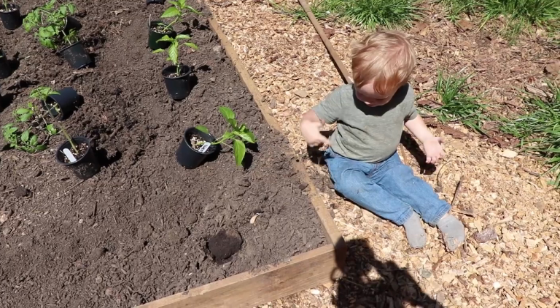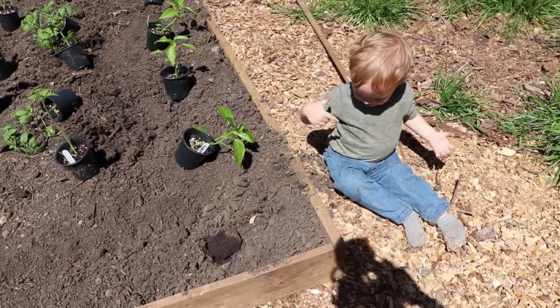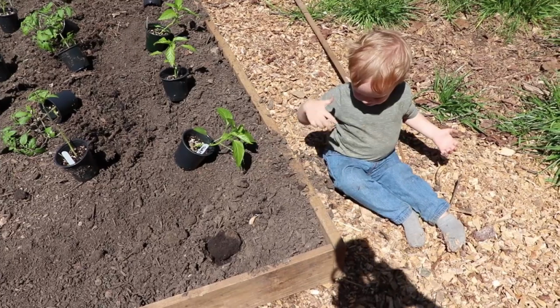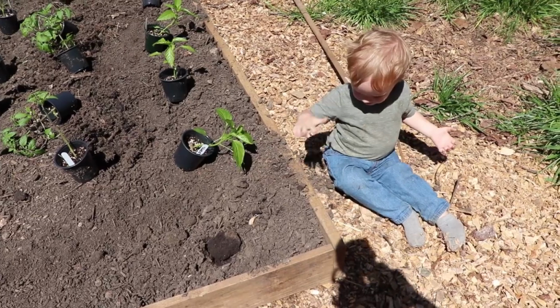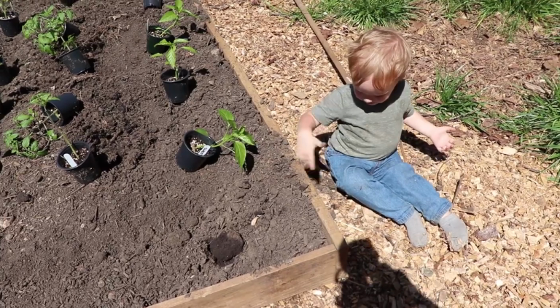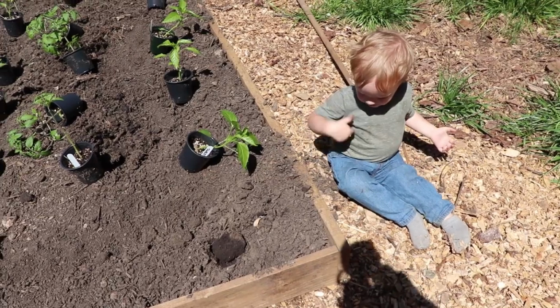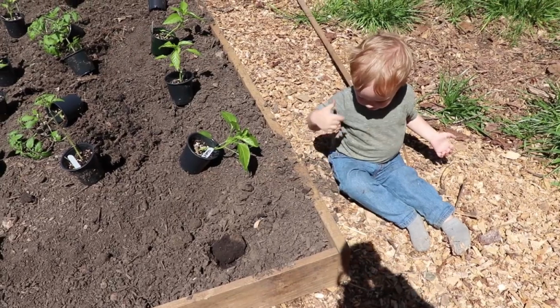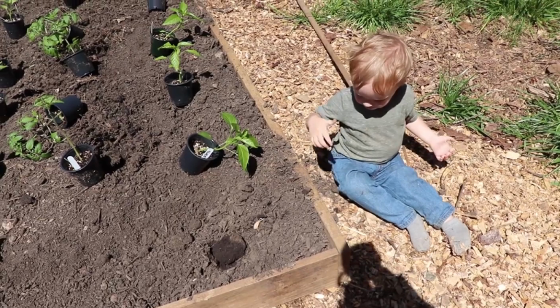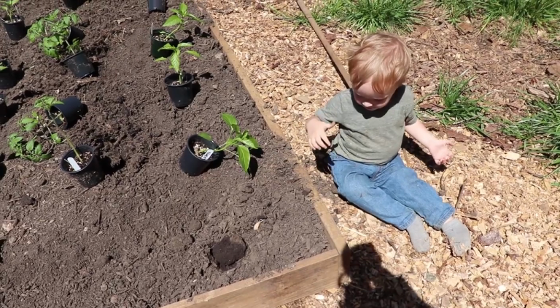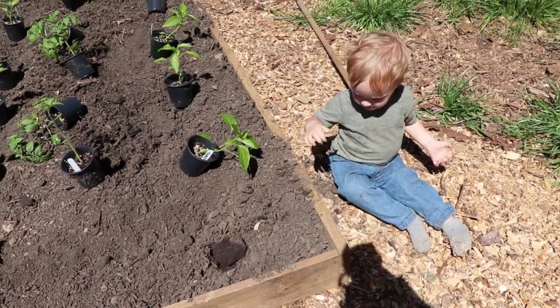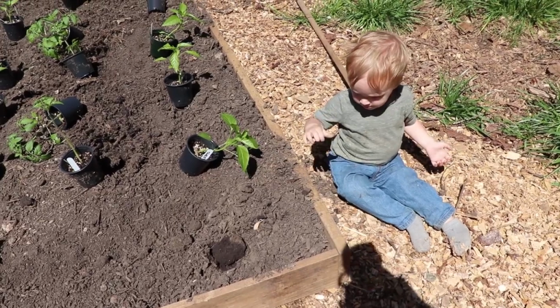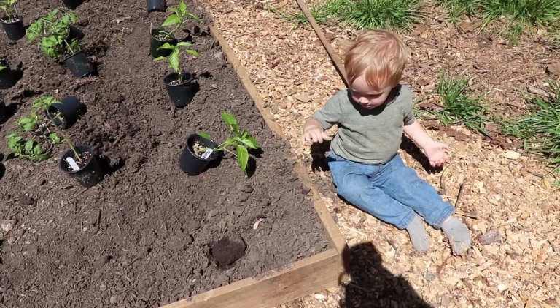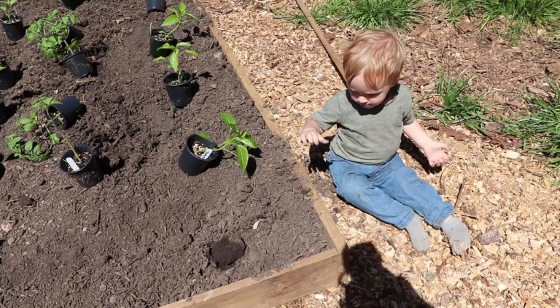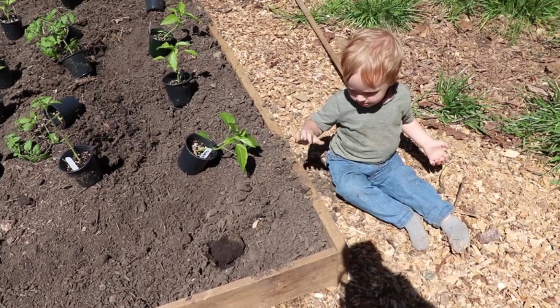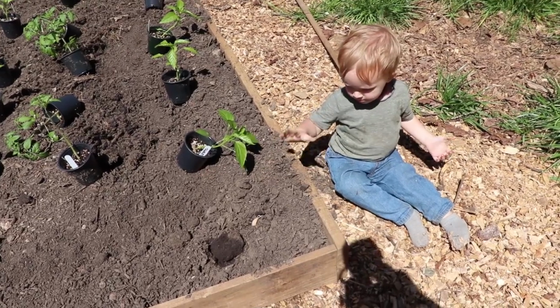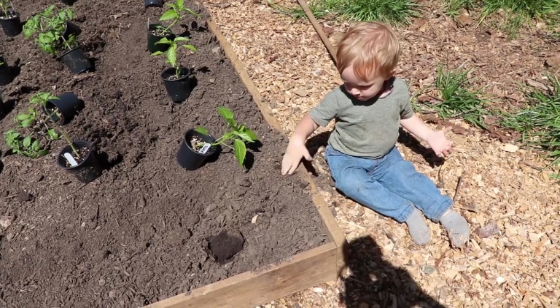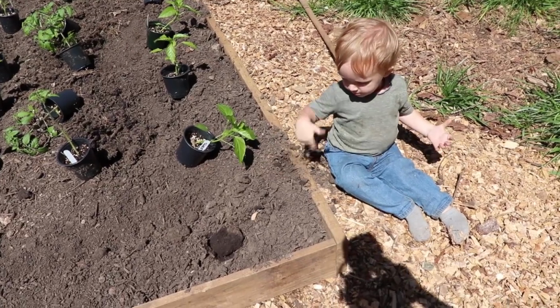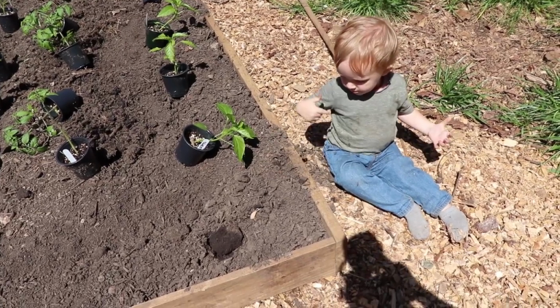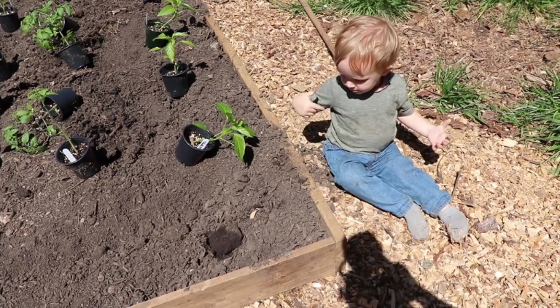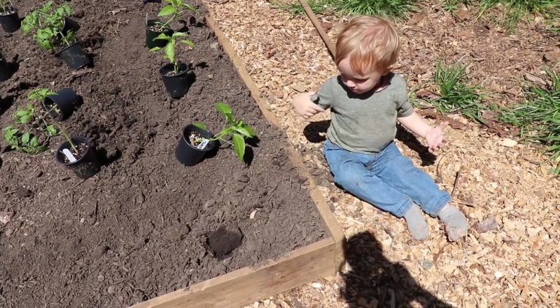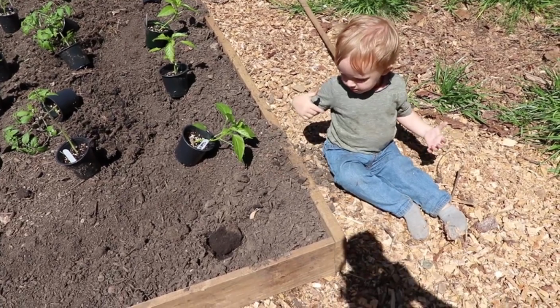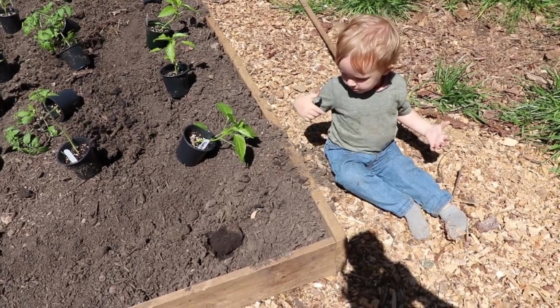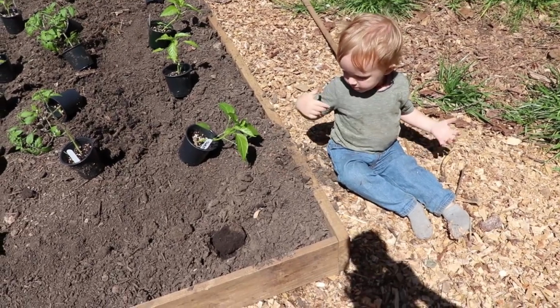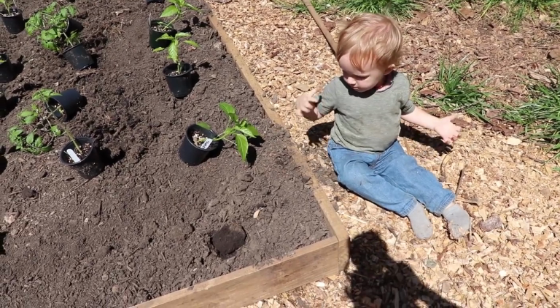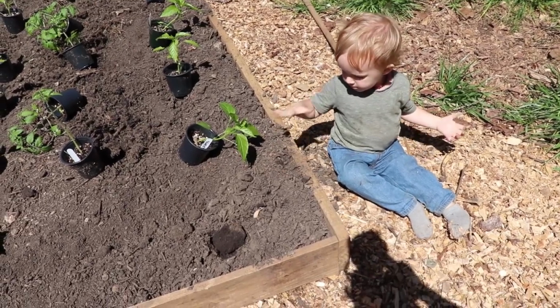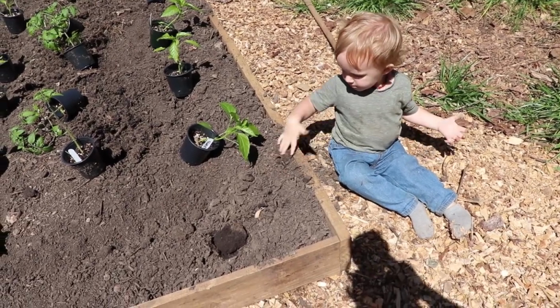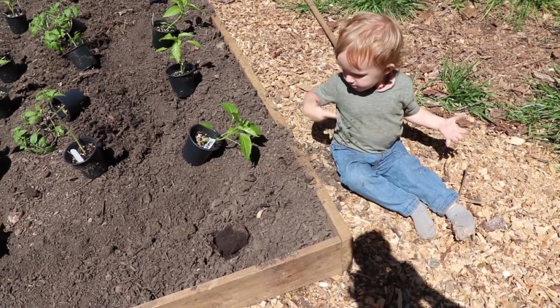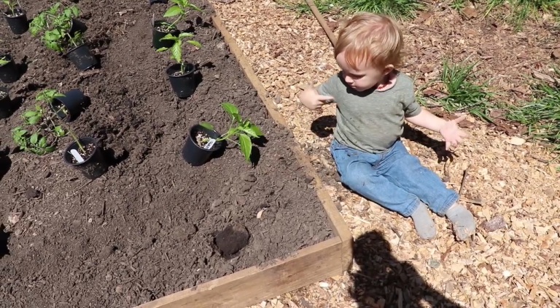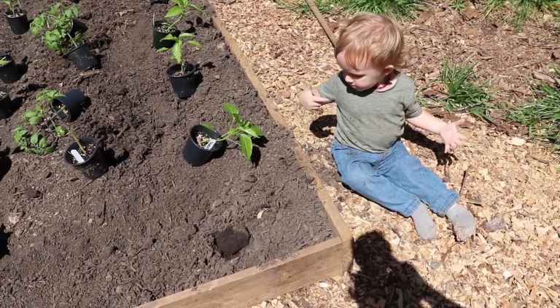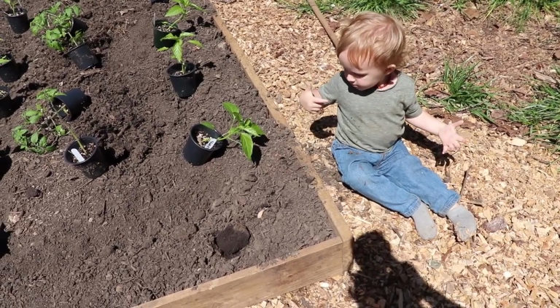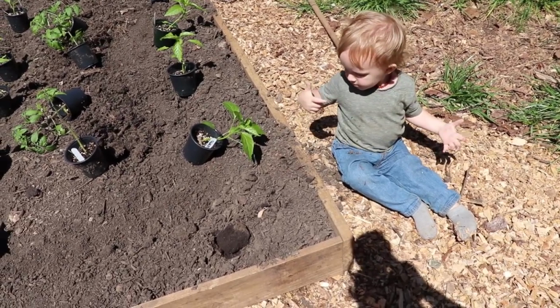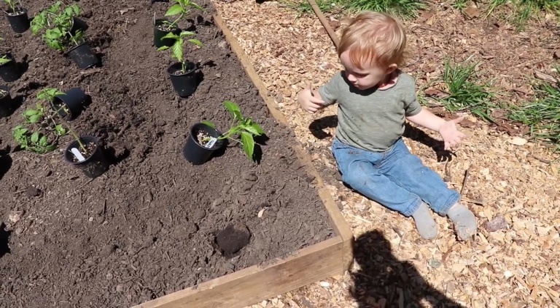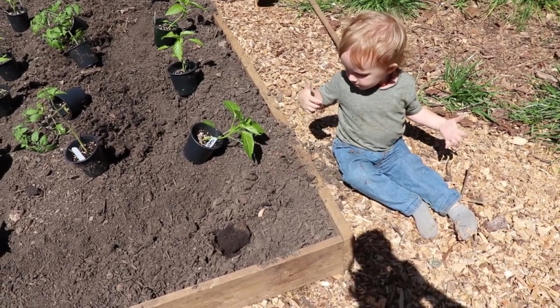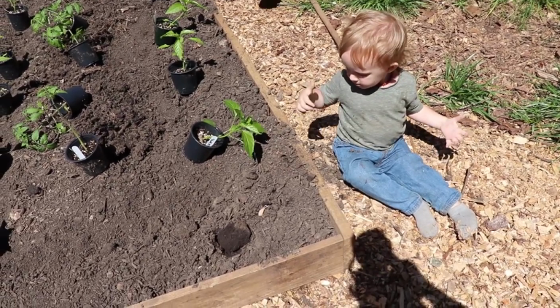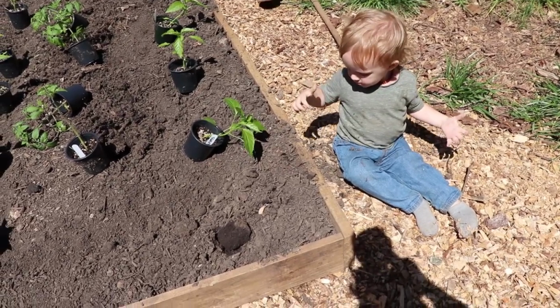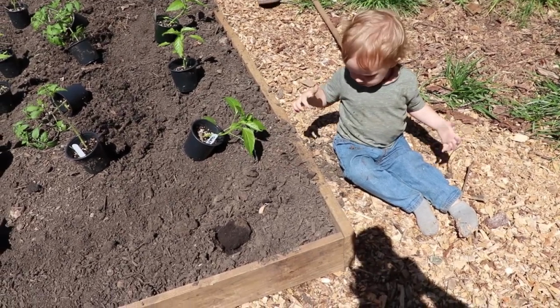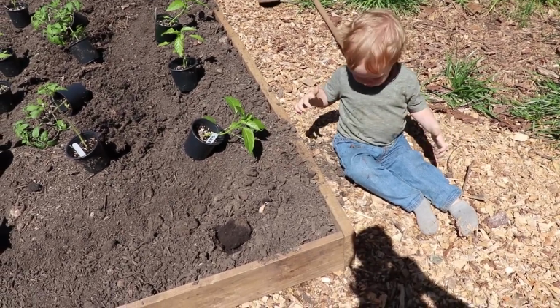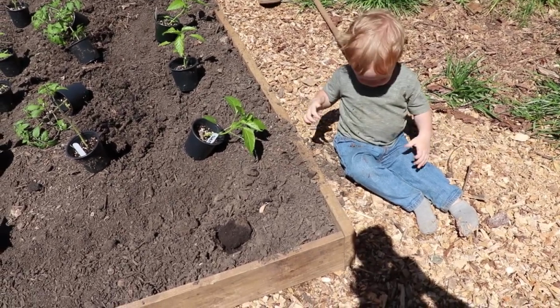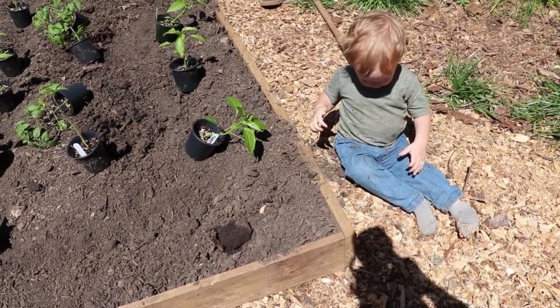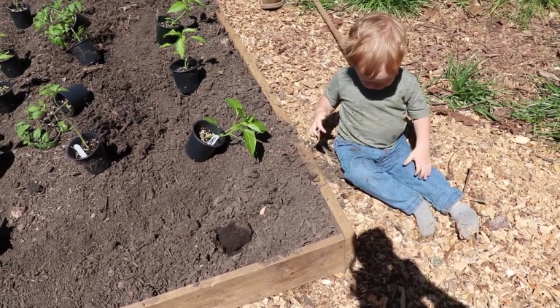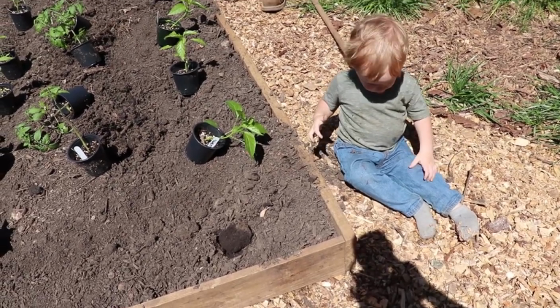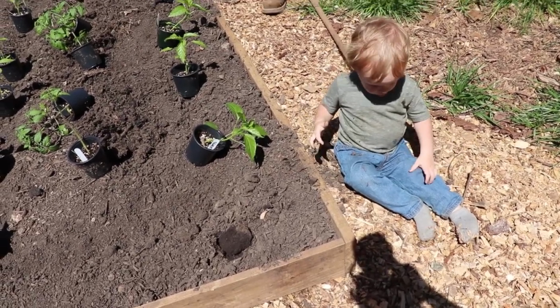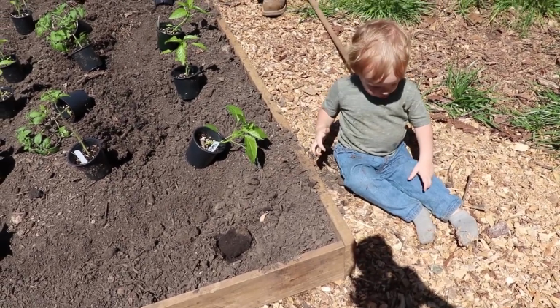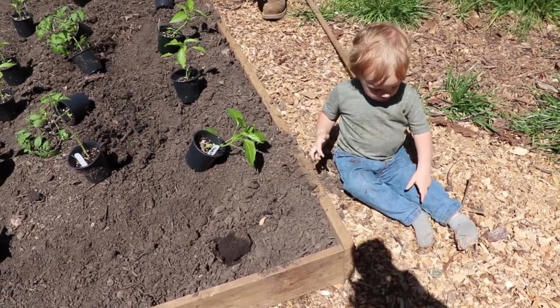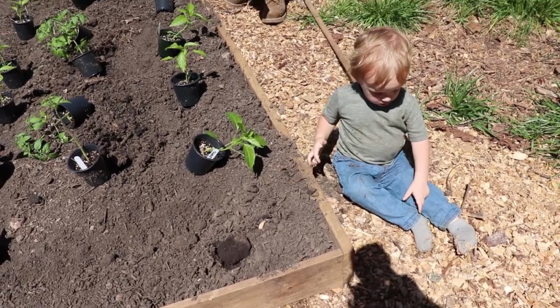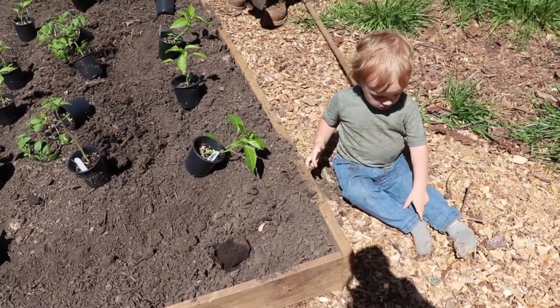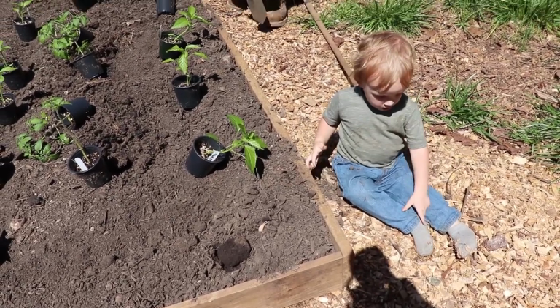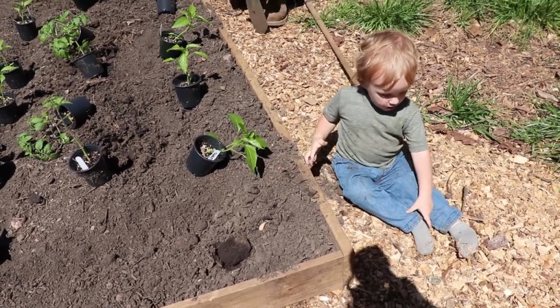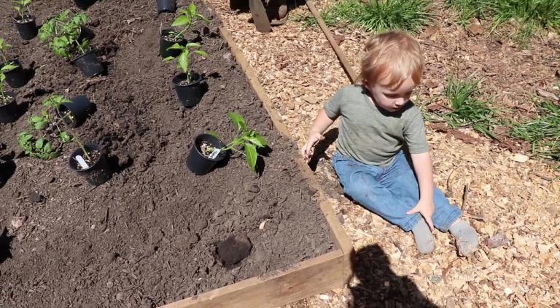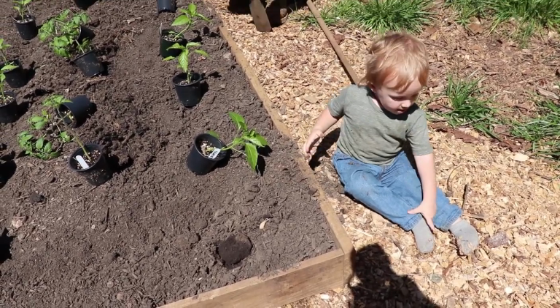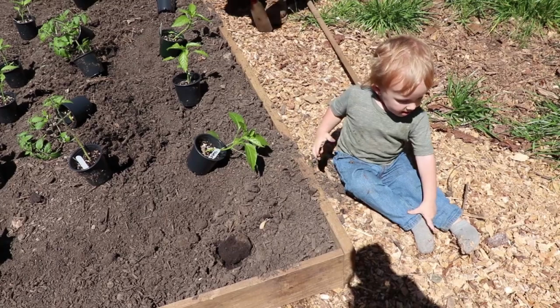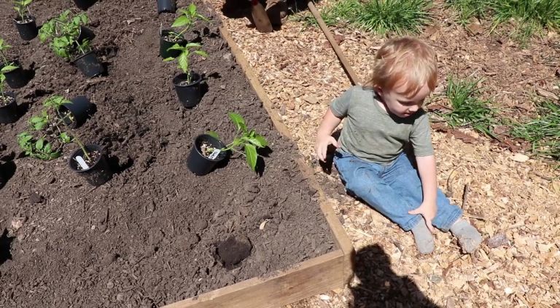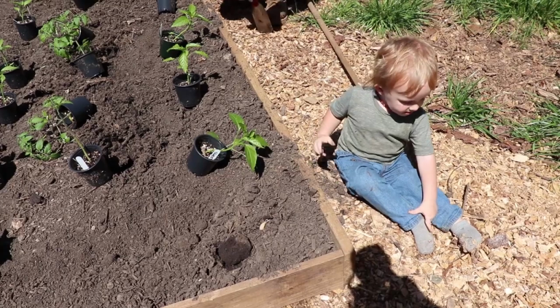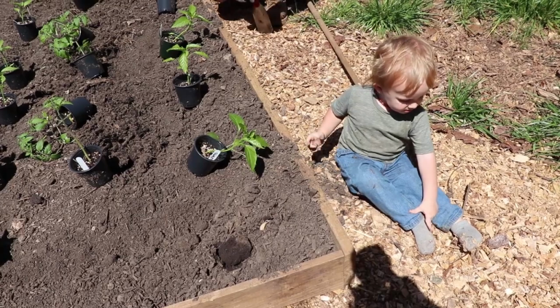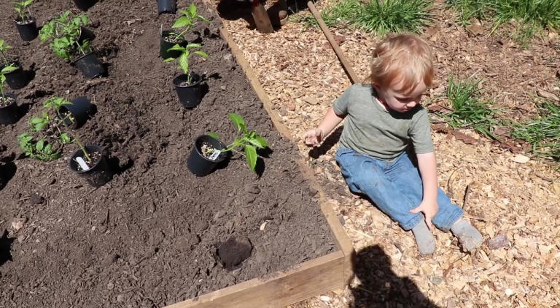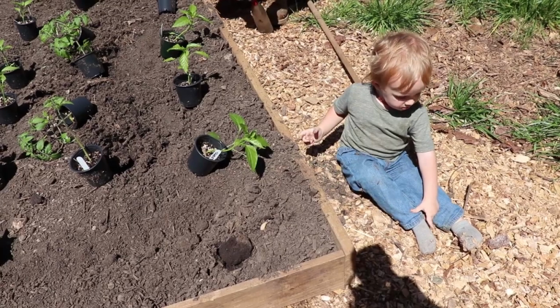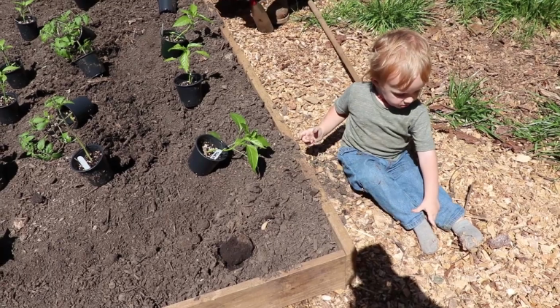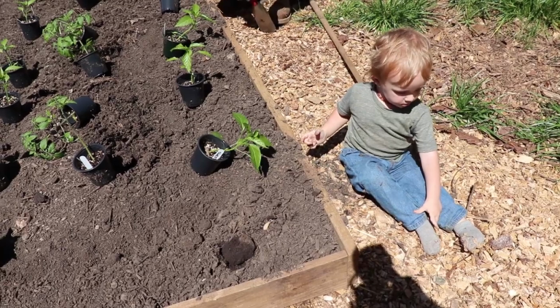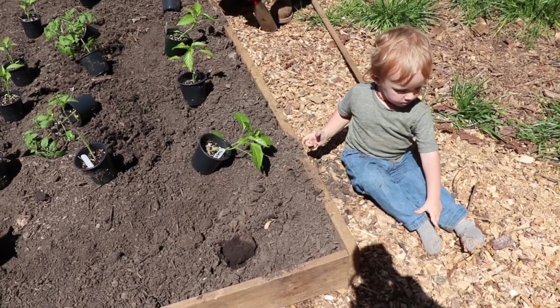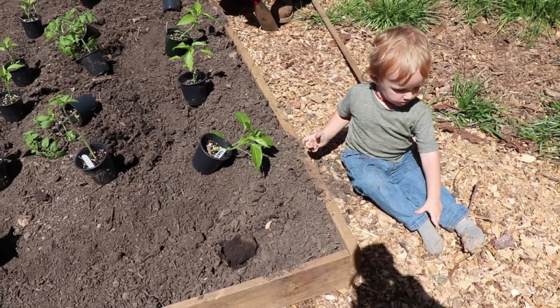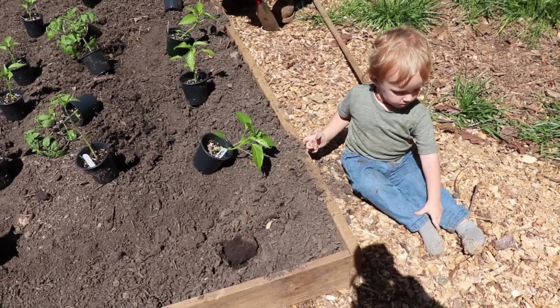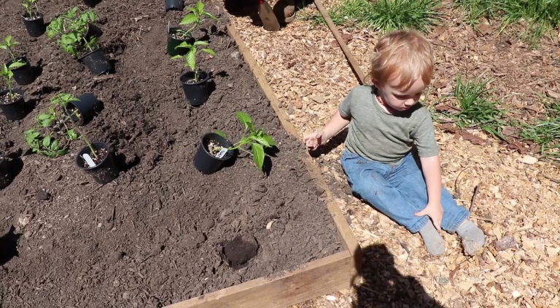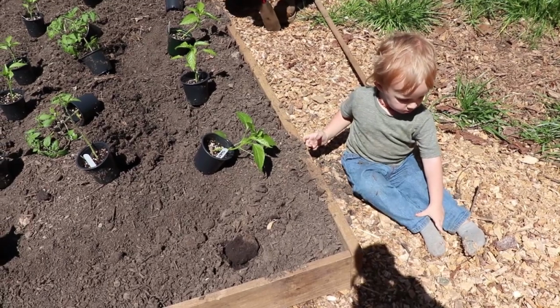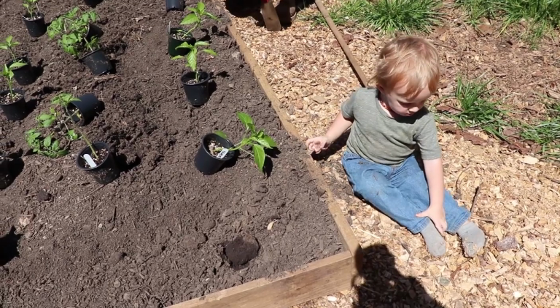Right, Odin, where'd your boots go? Odin? I don't know.